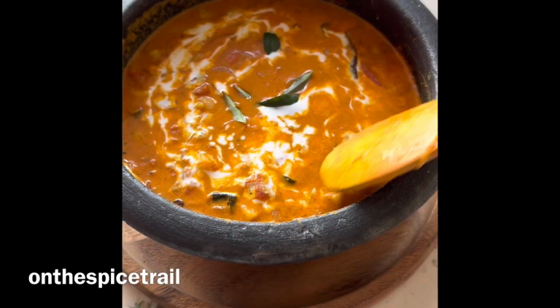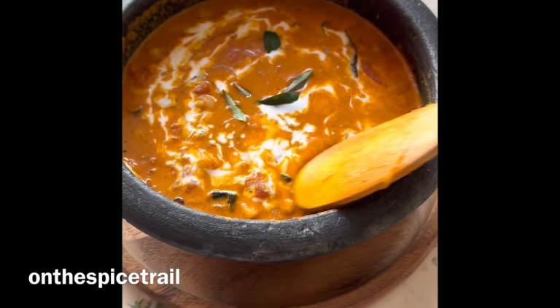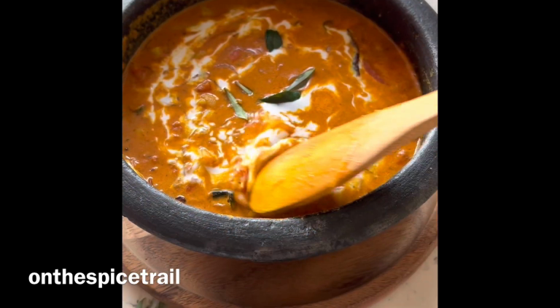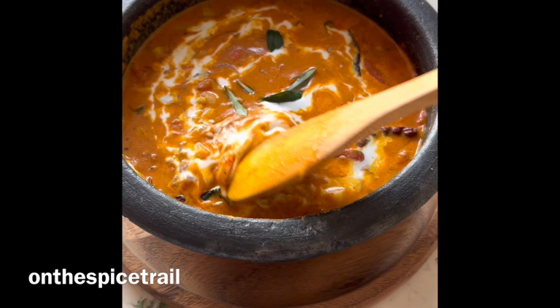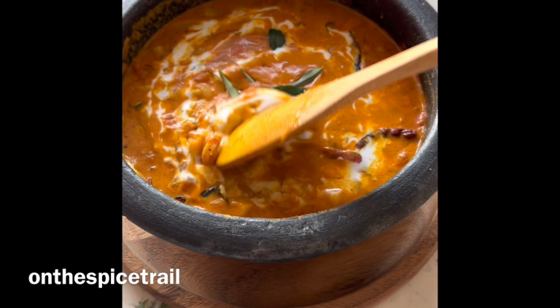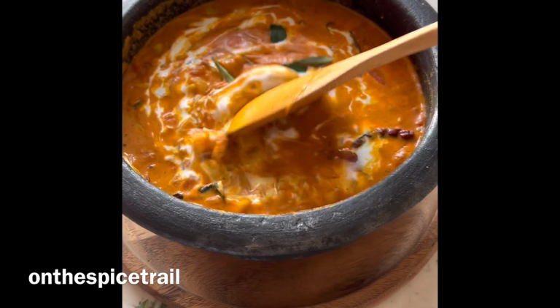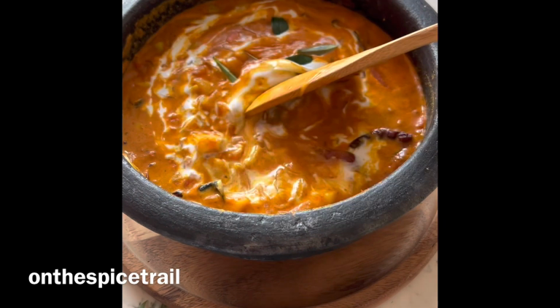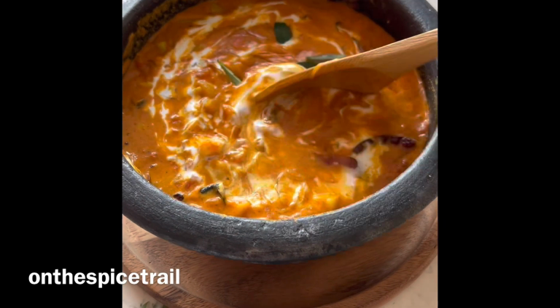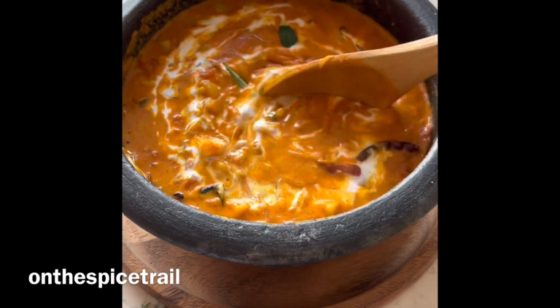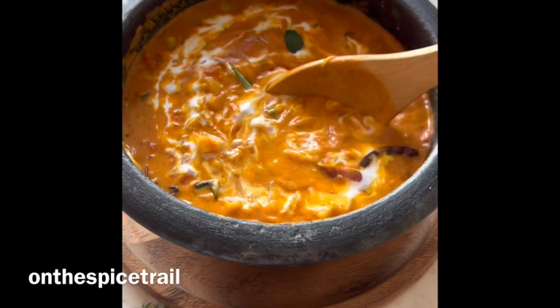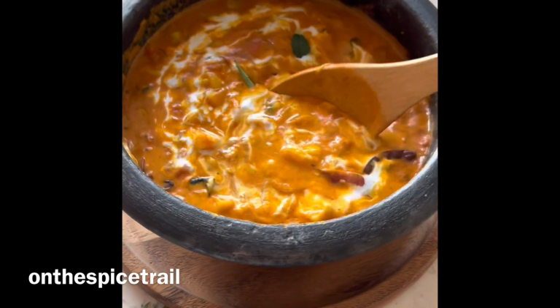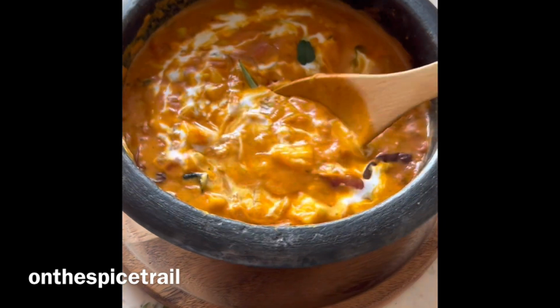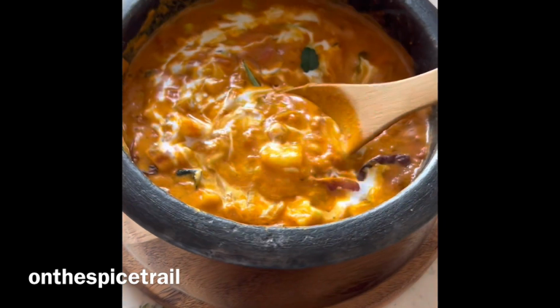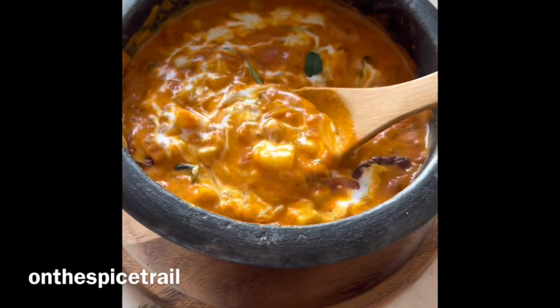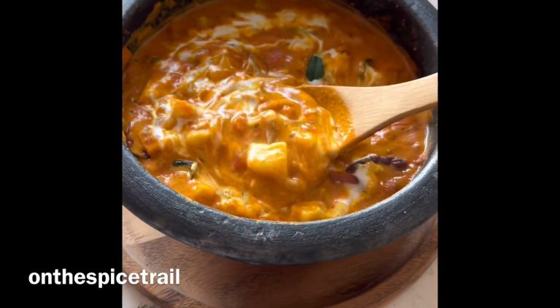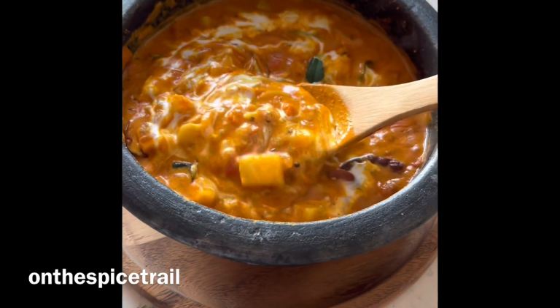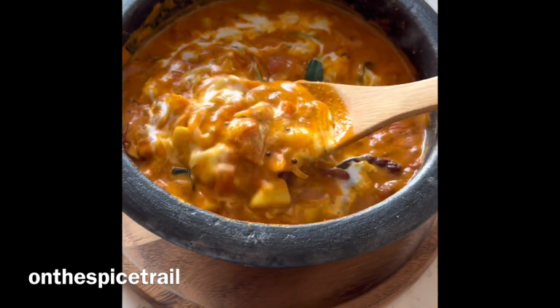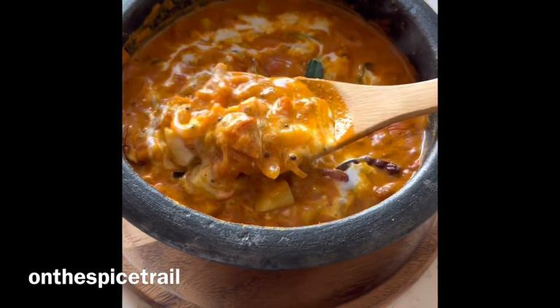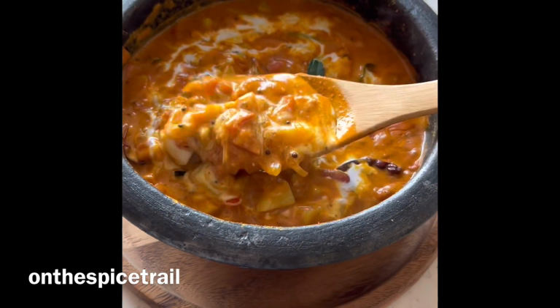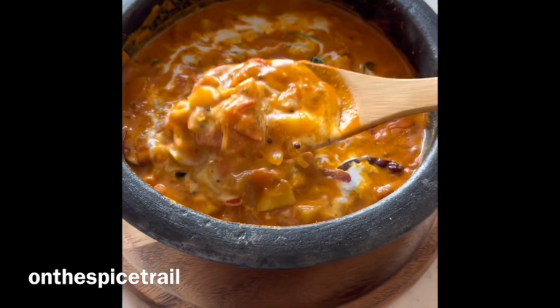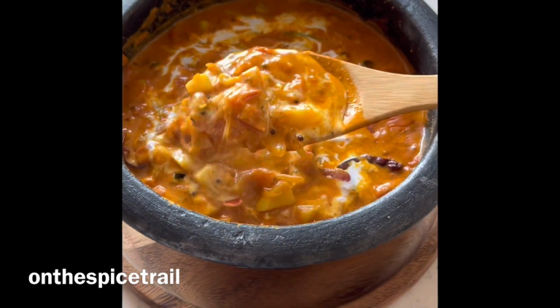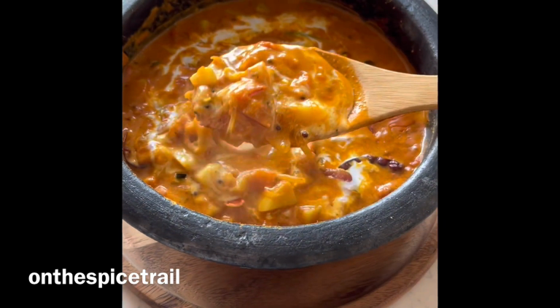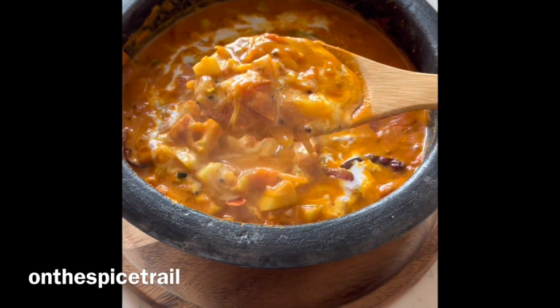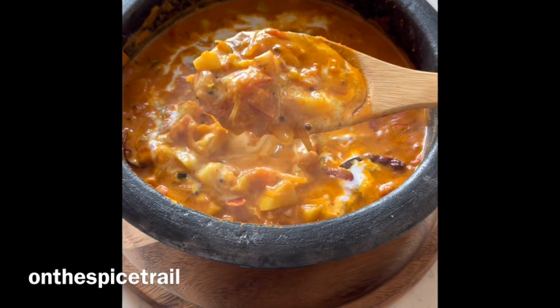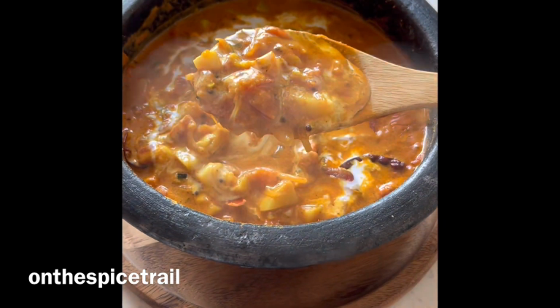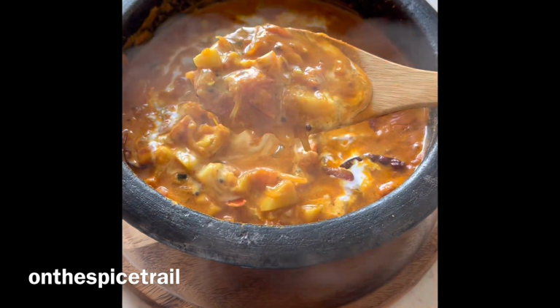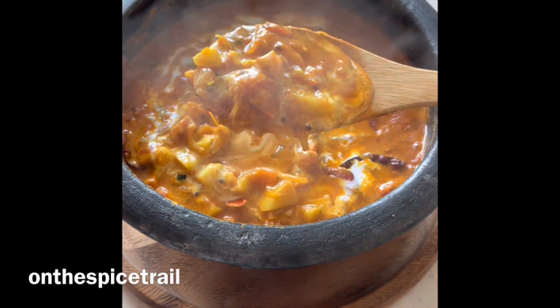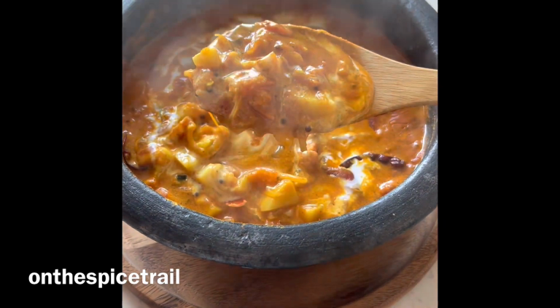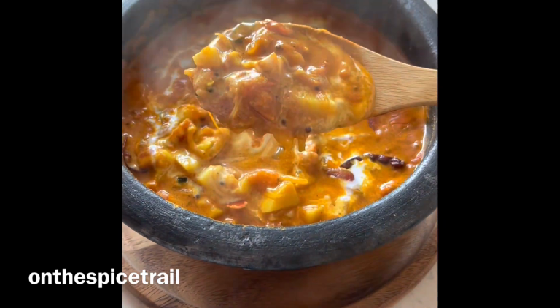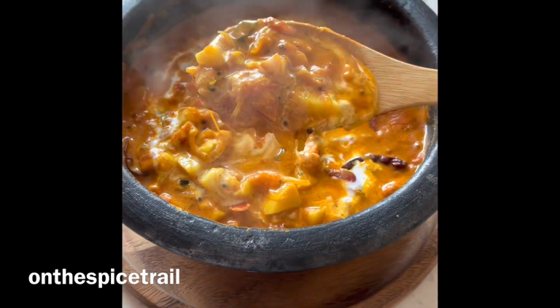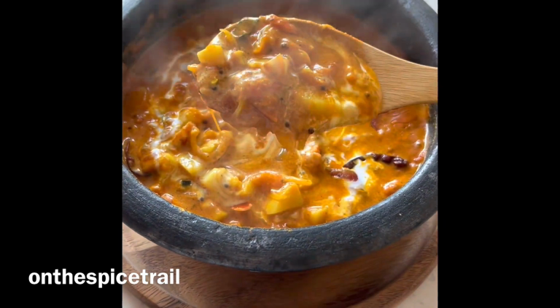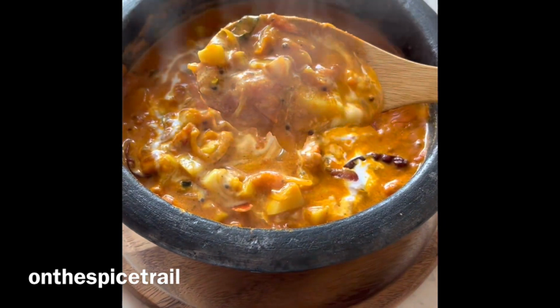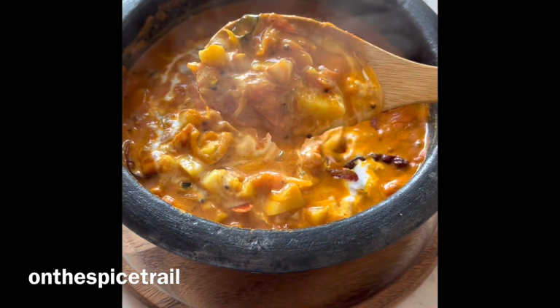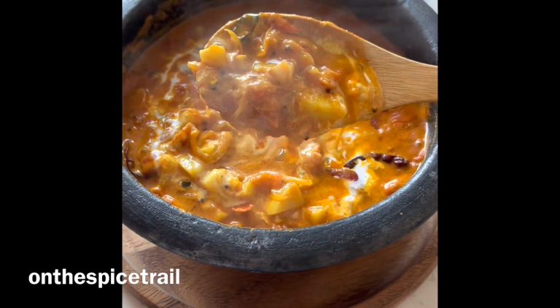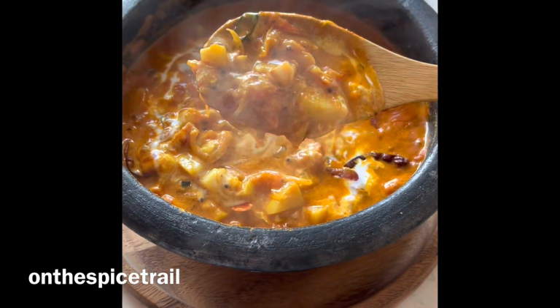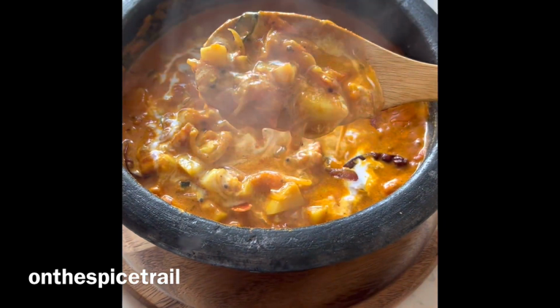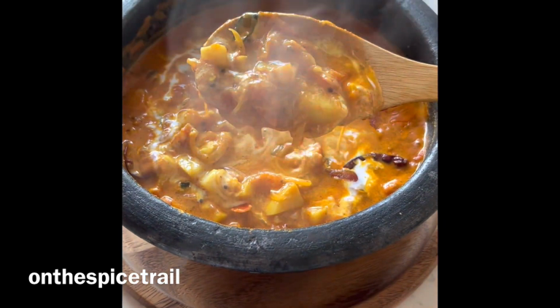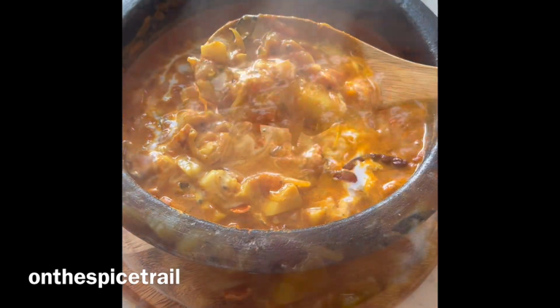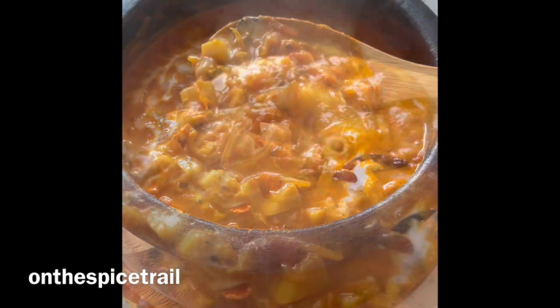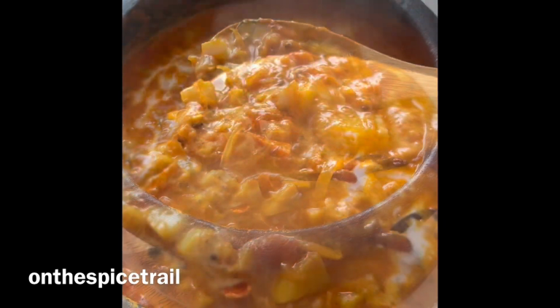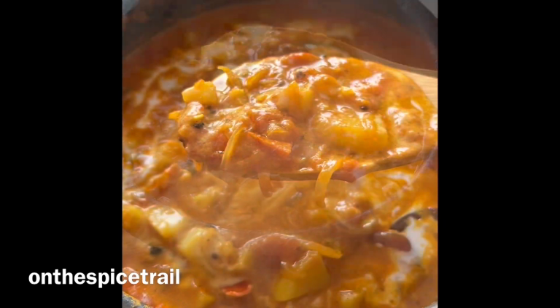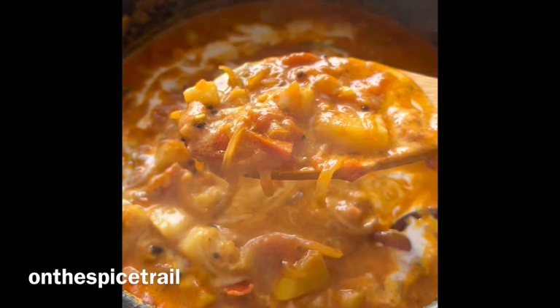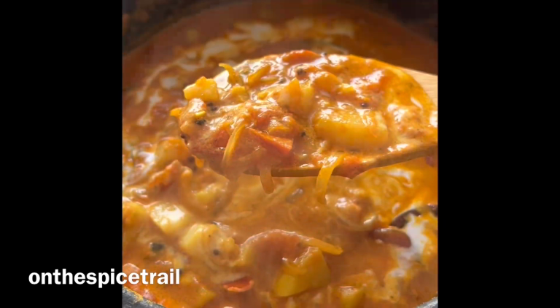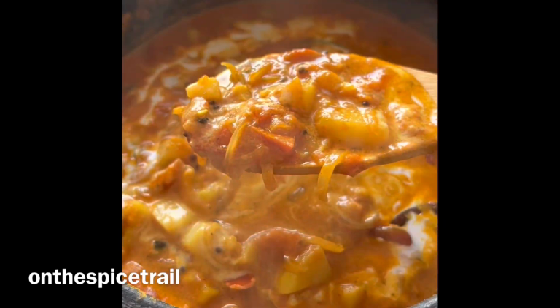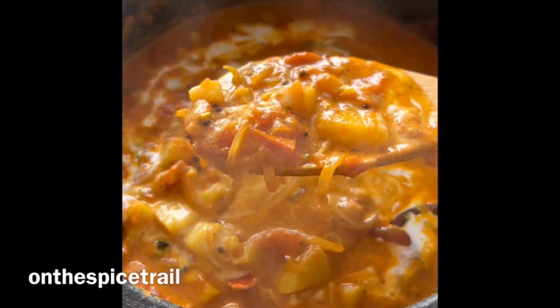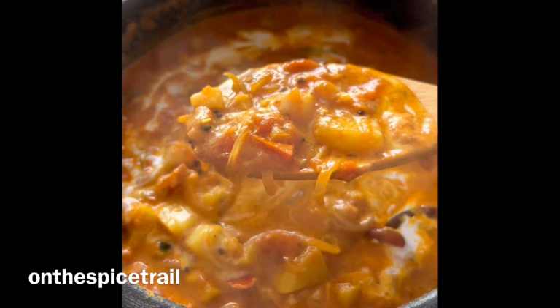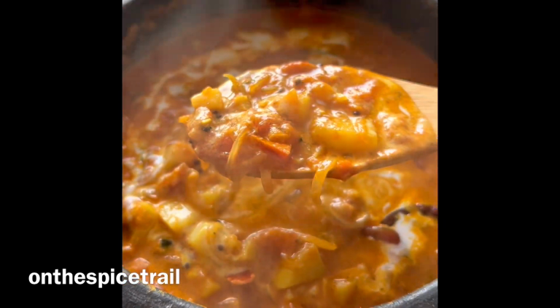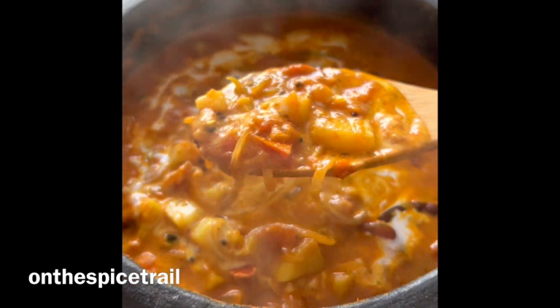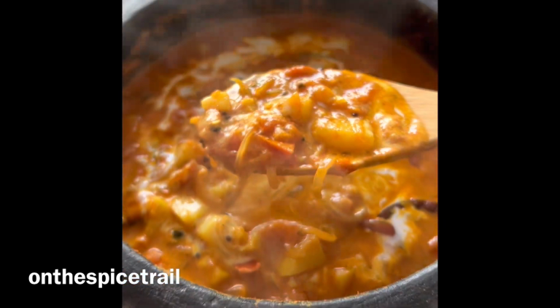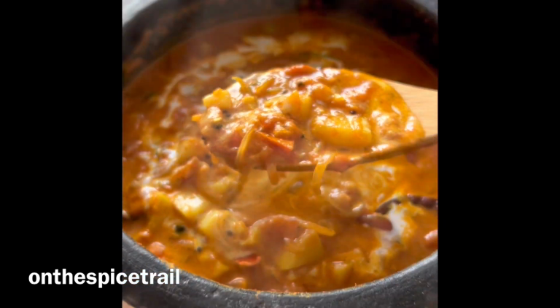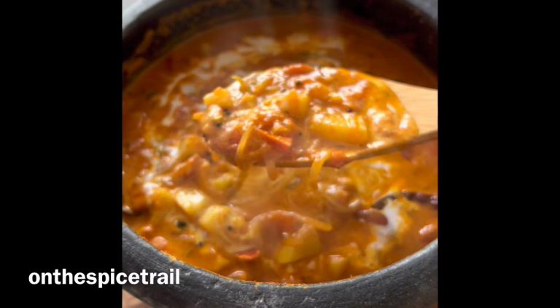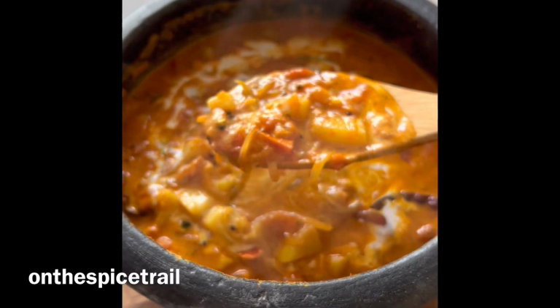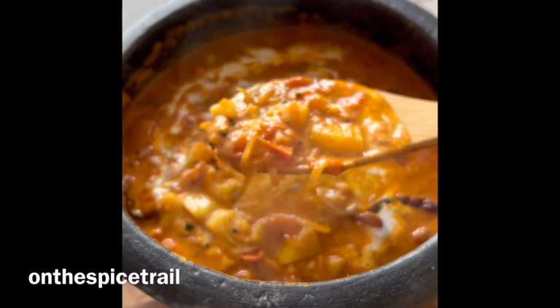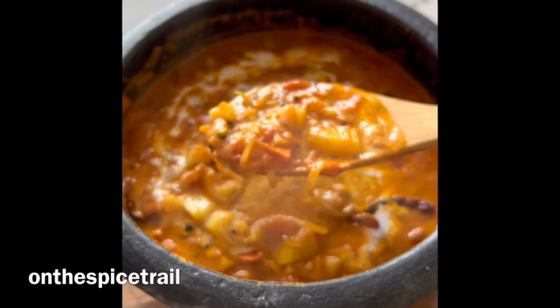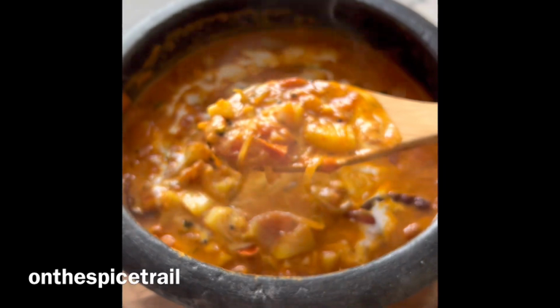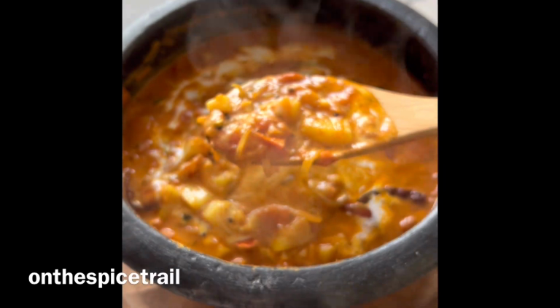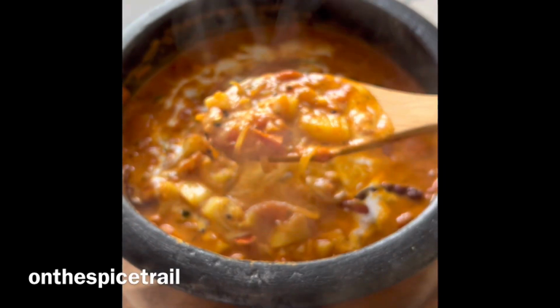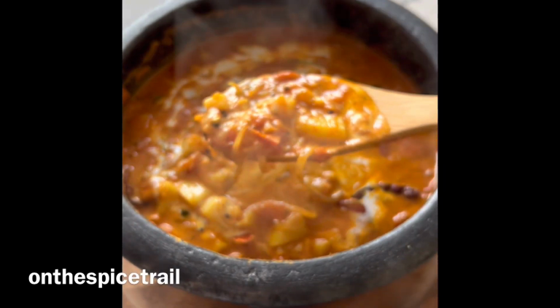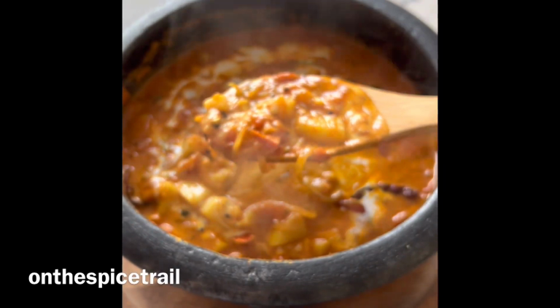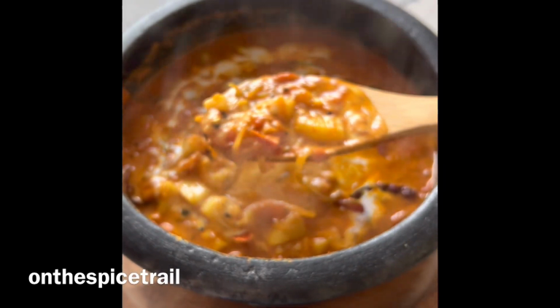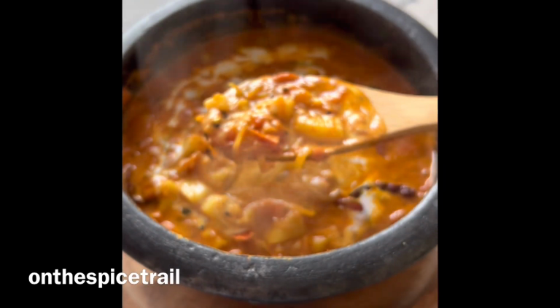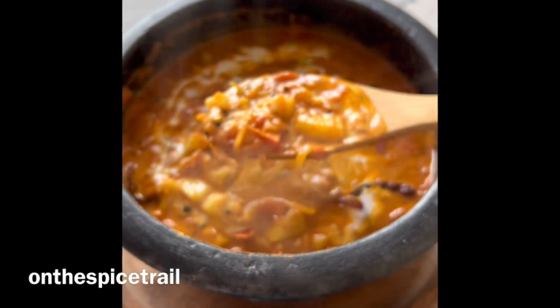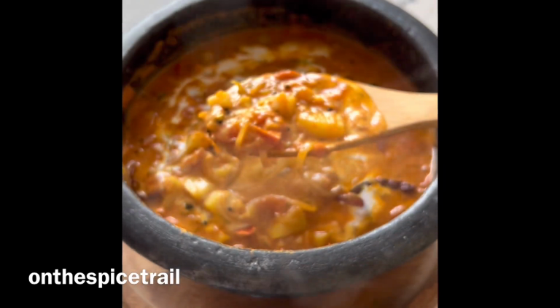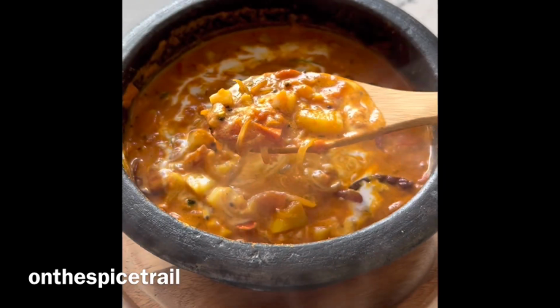It can be devoured with idiyappam, appam, or any bread of your choice.